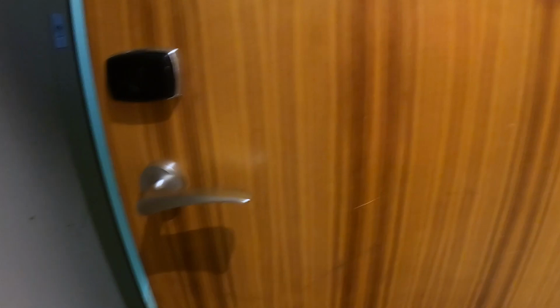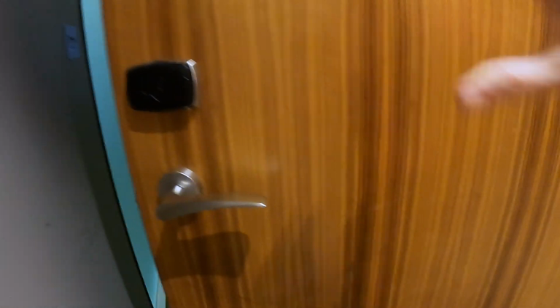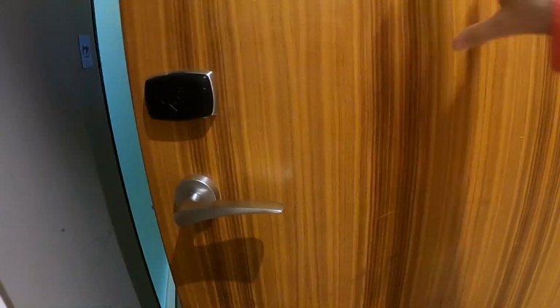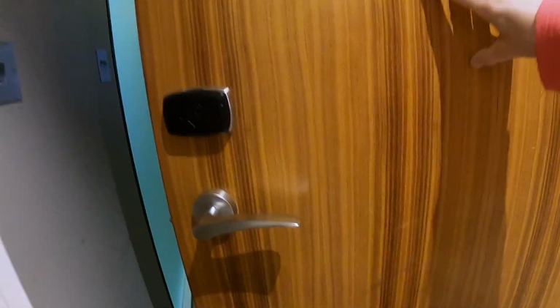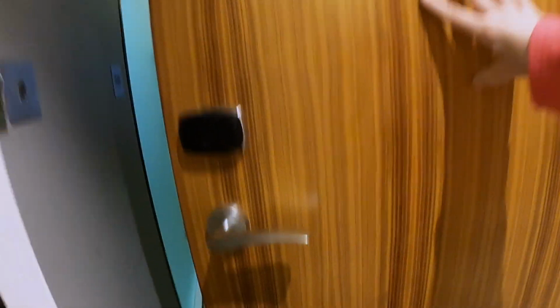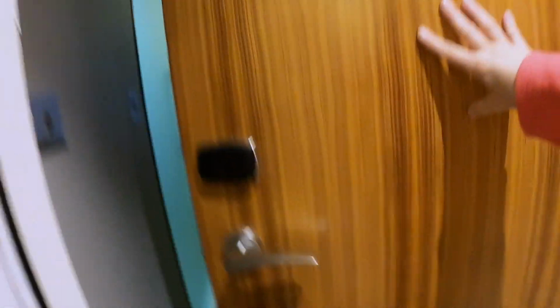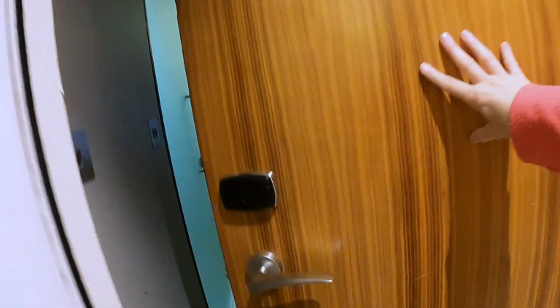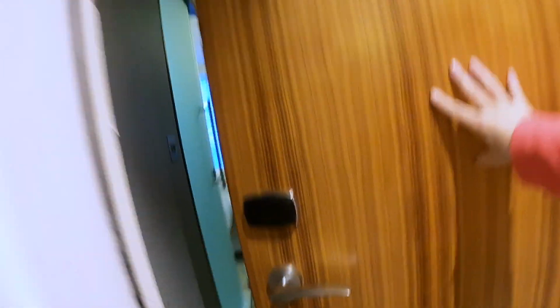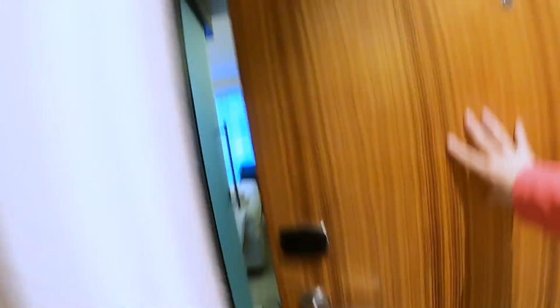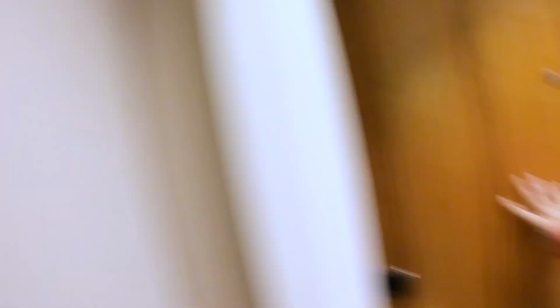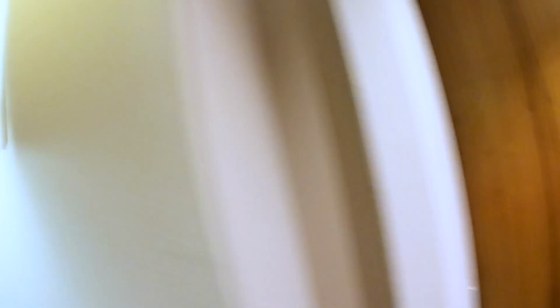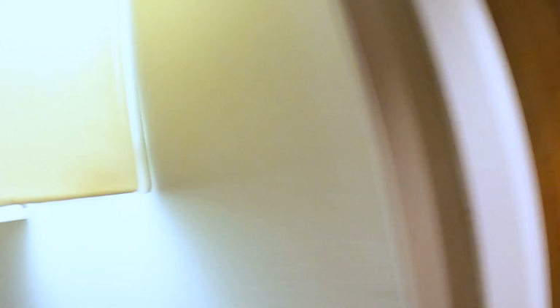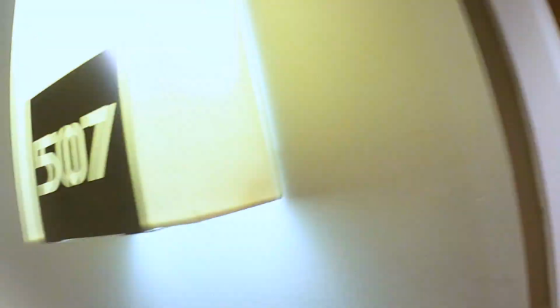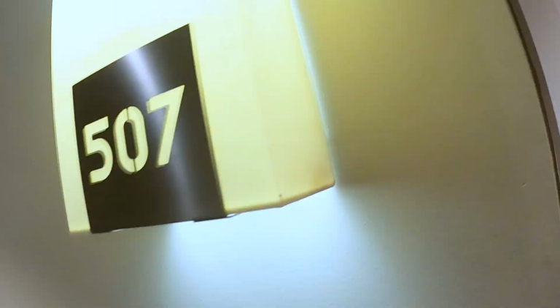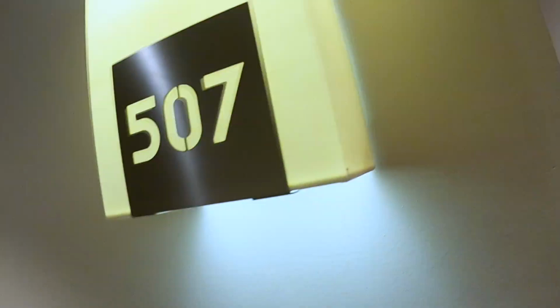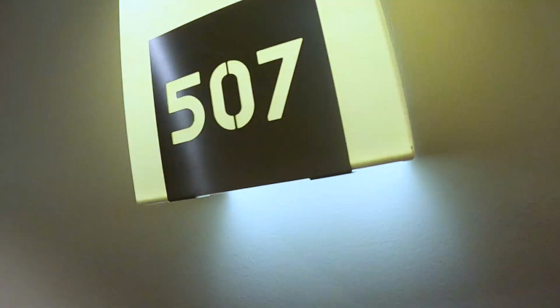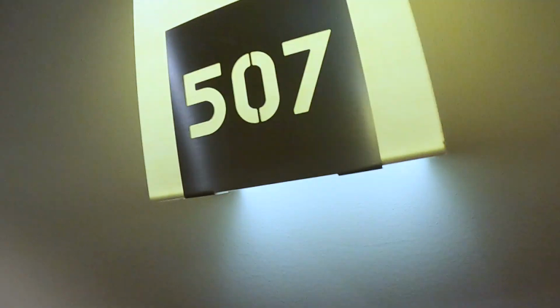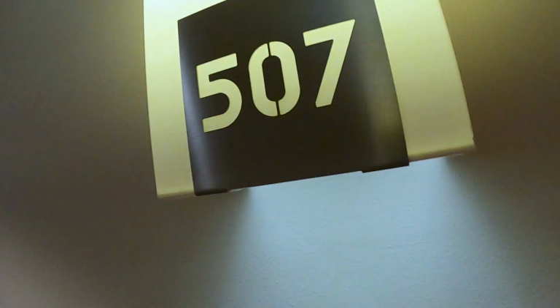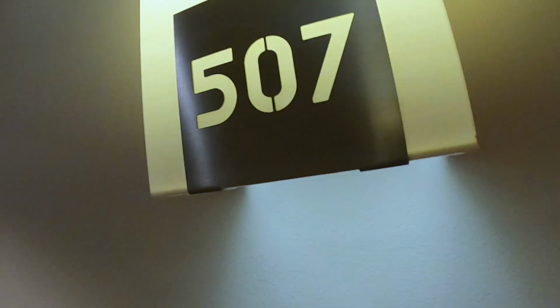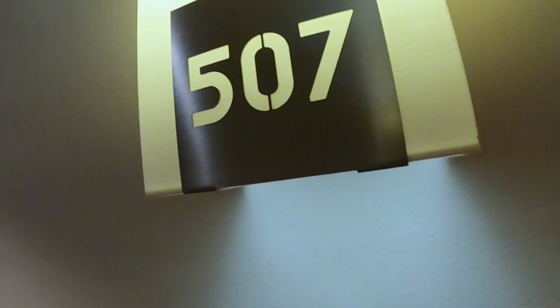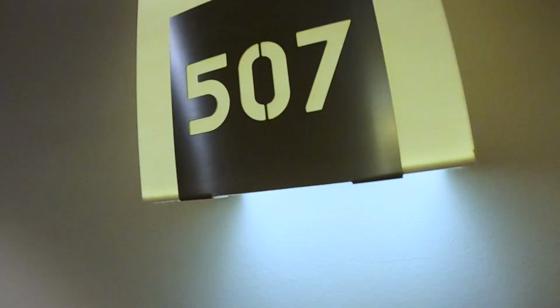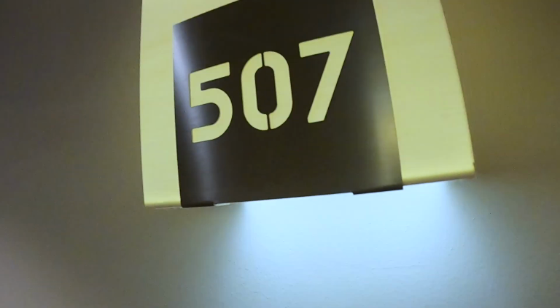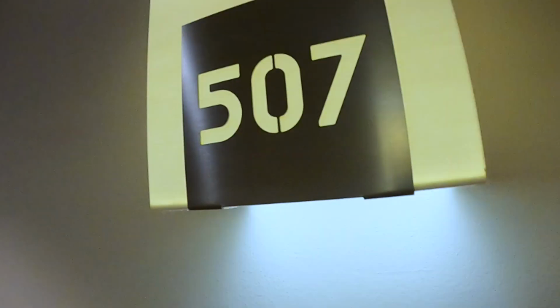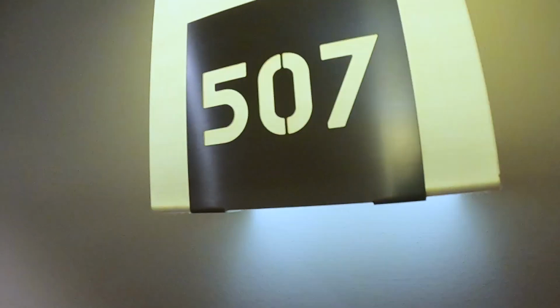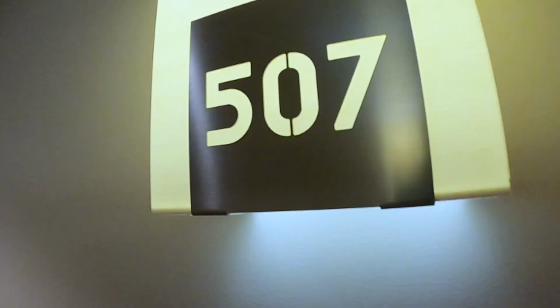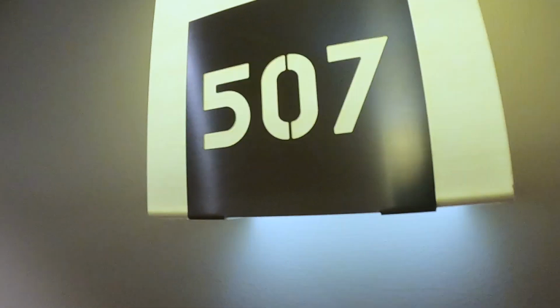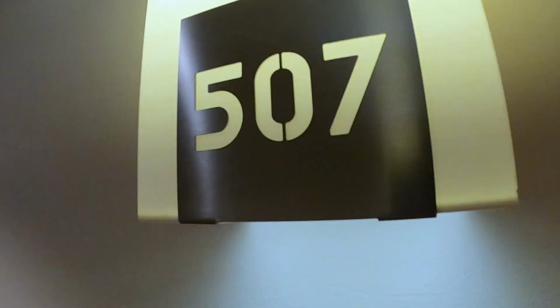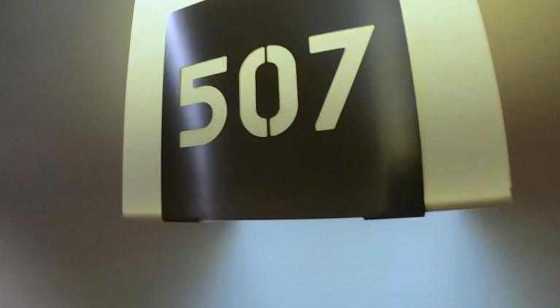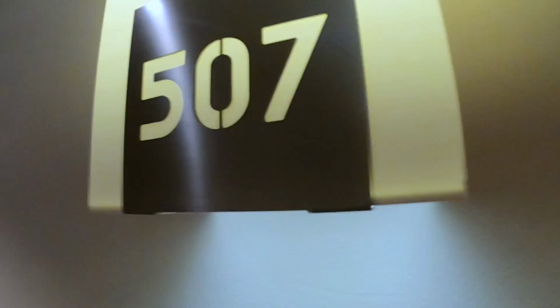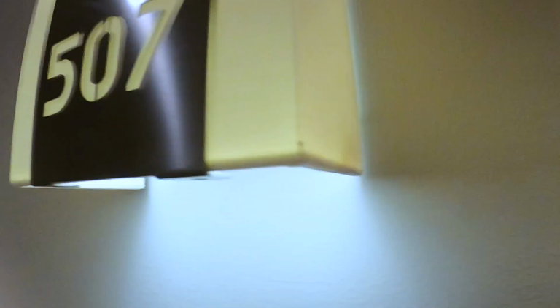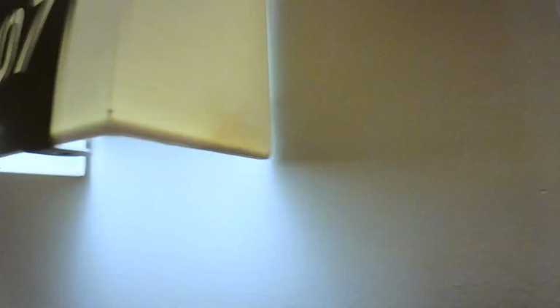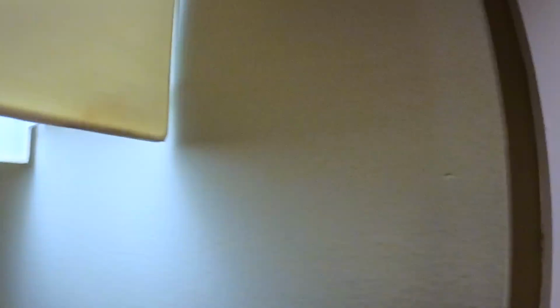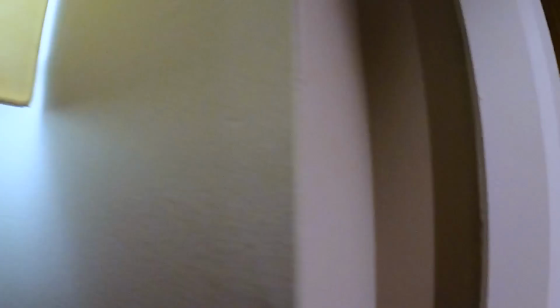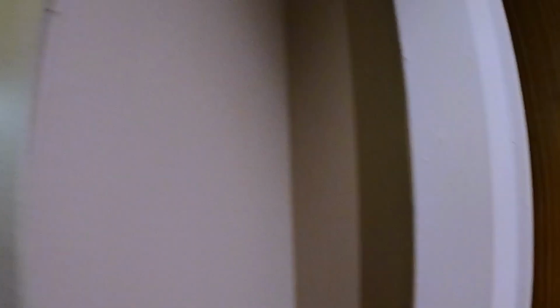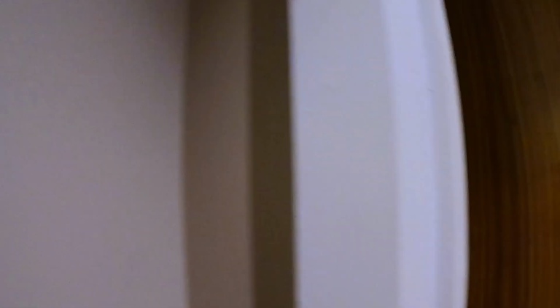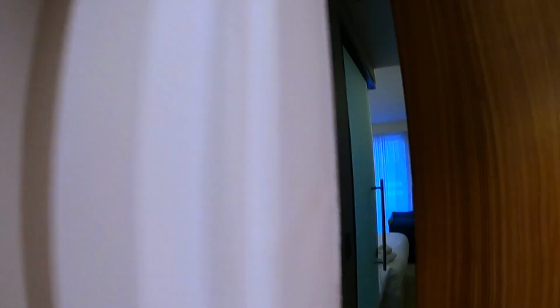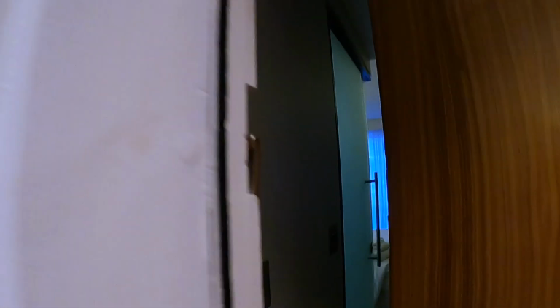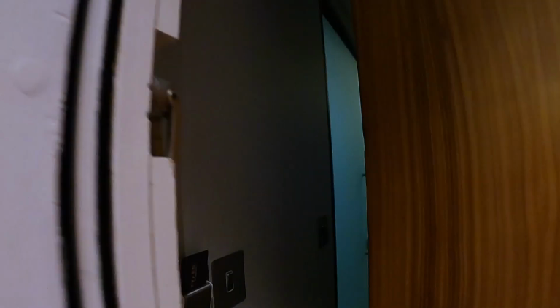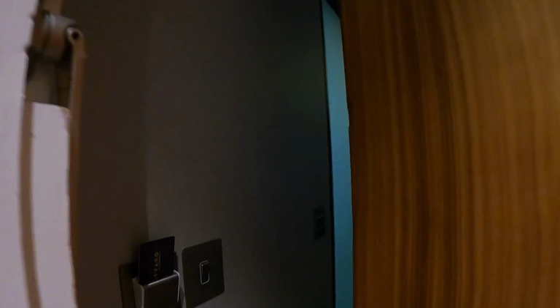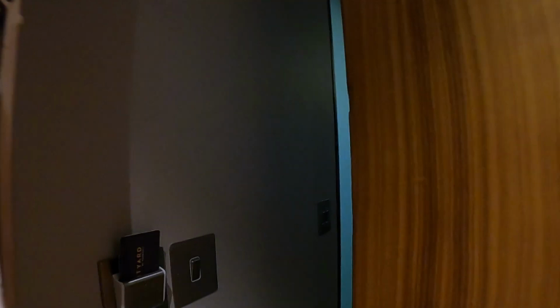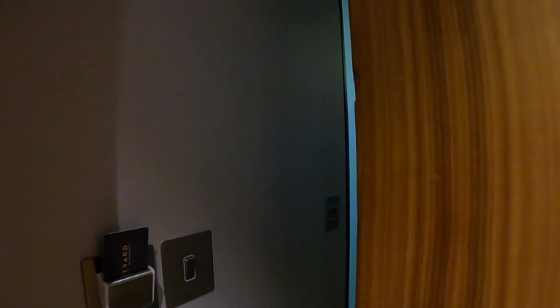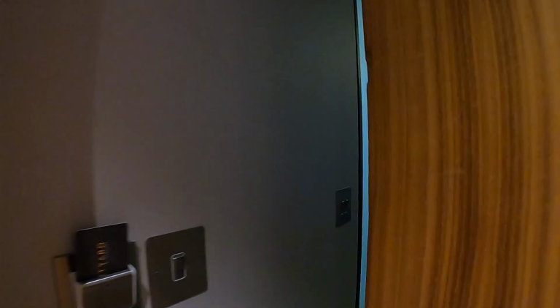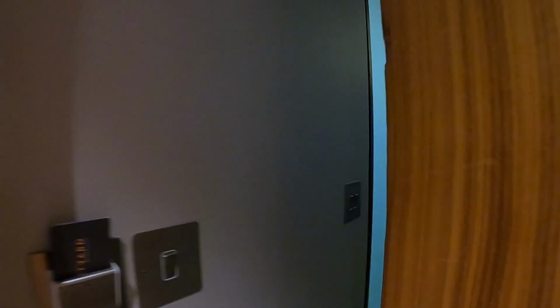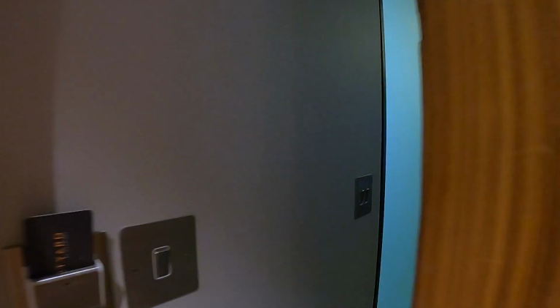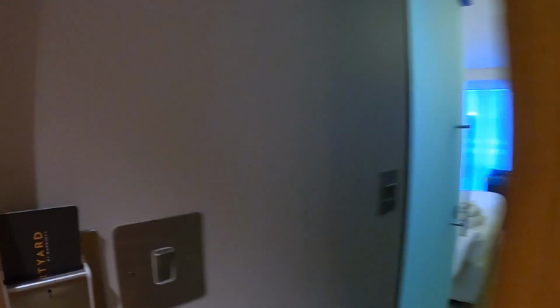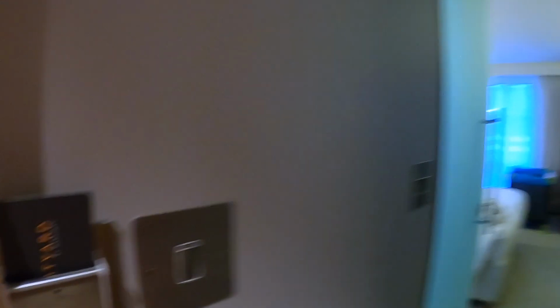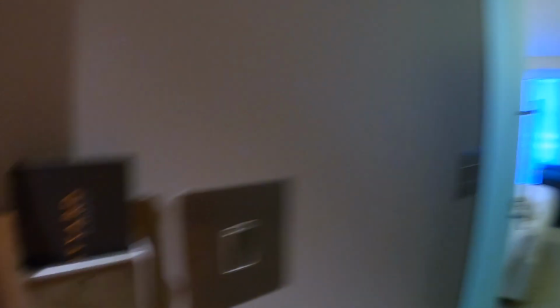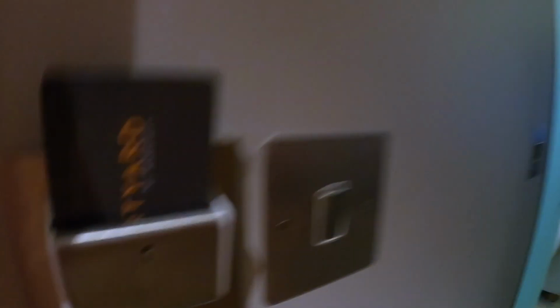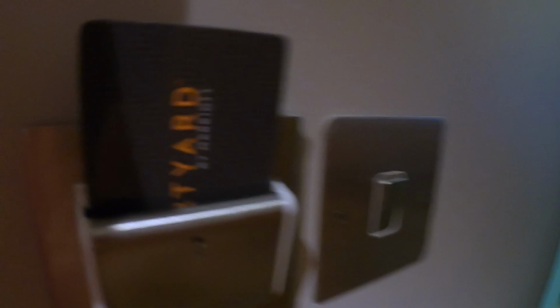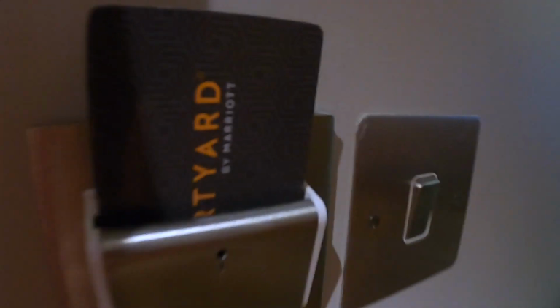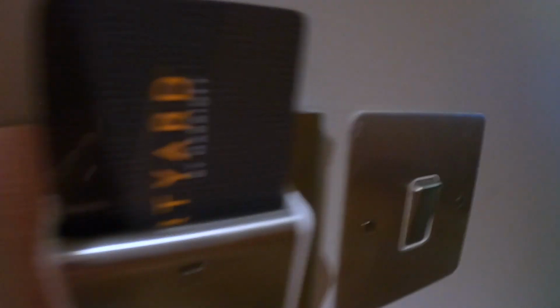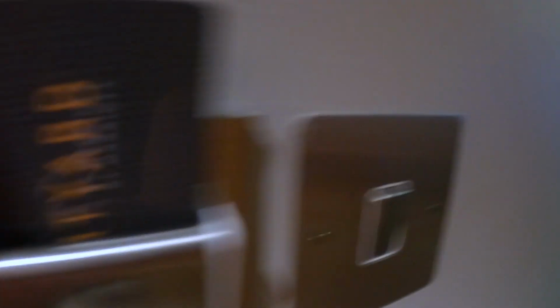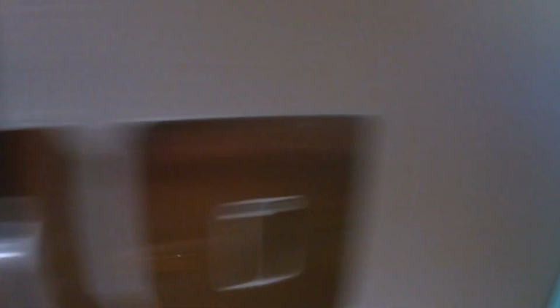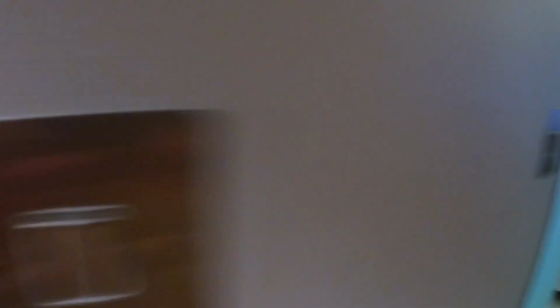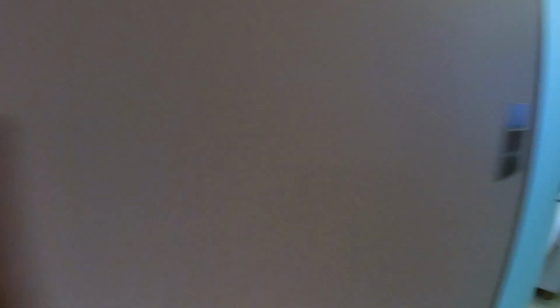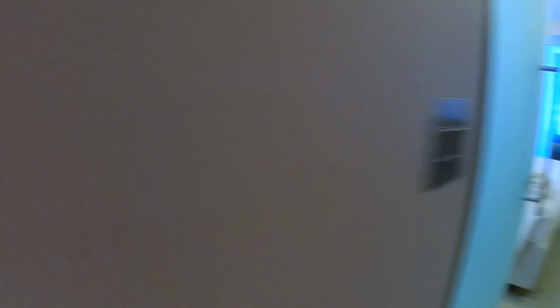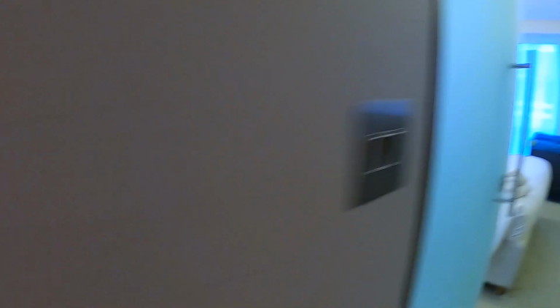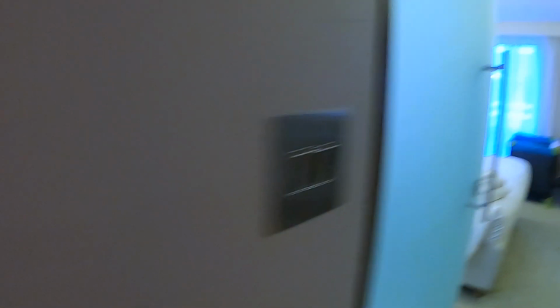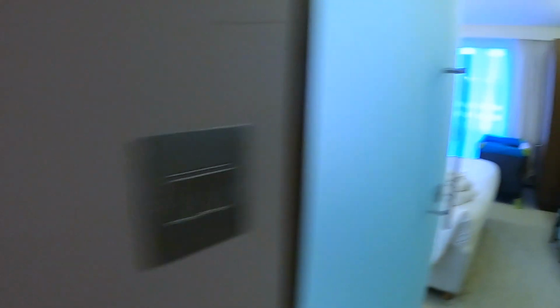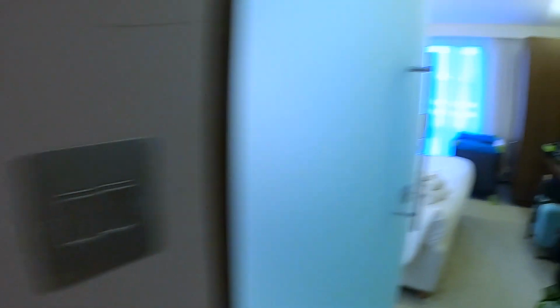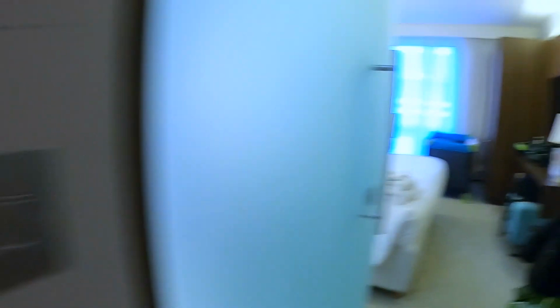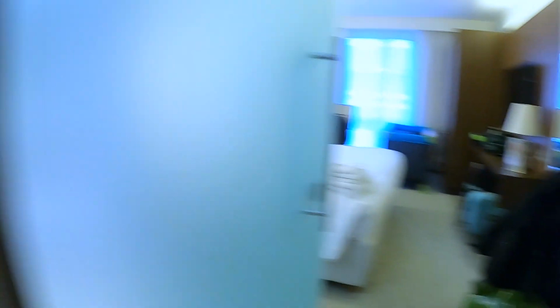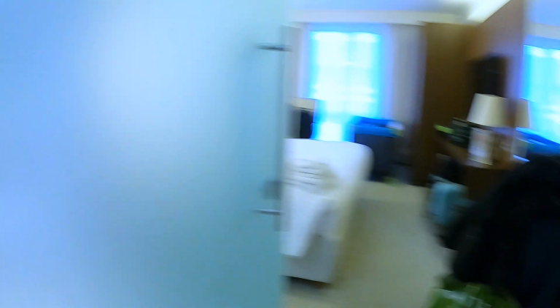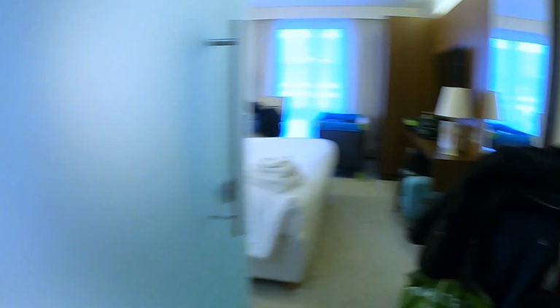Hi guys, this is a quick hotel review of the Courtyard by Marriott Aberdeen Airport Hotel. So let's have a look.